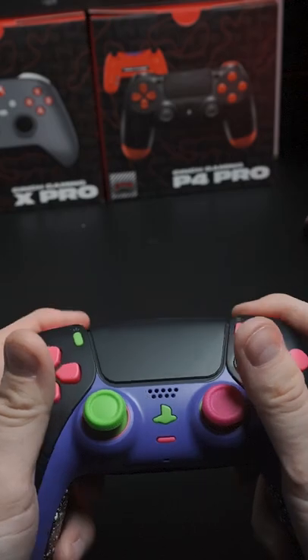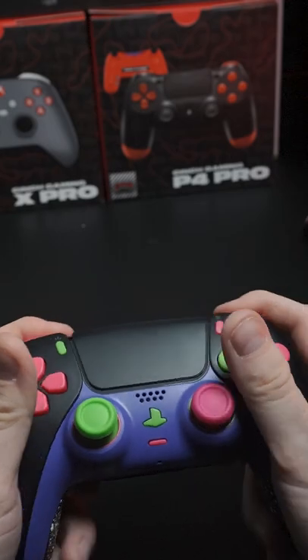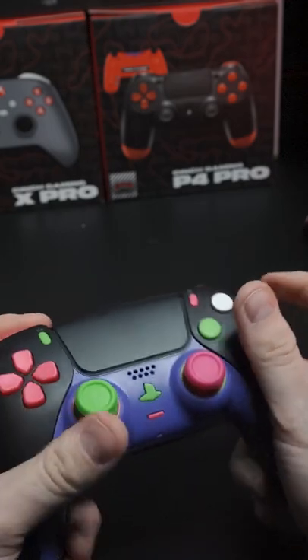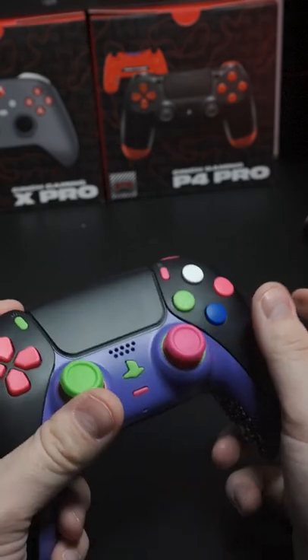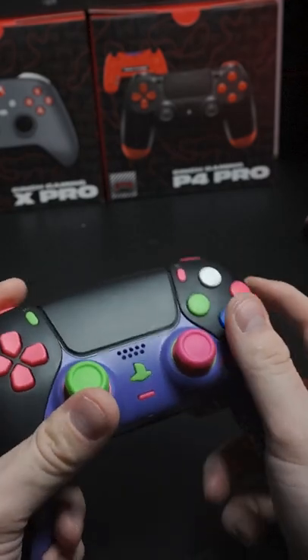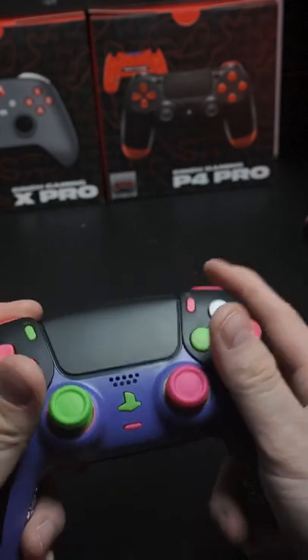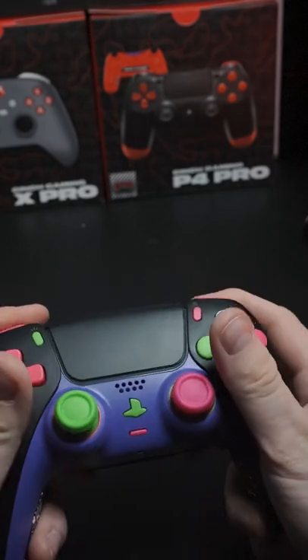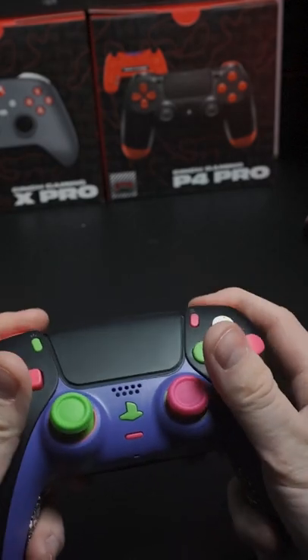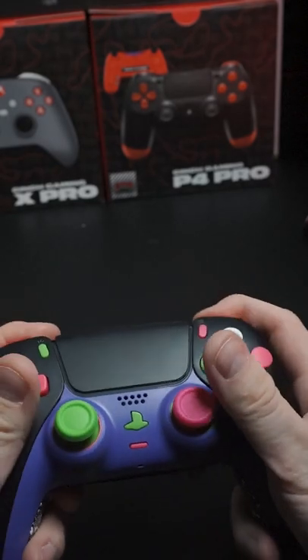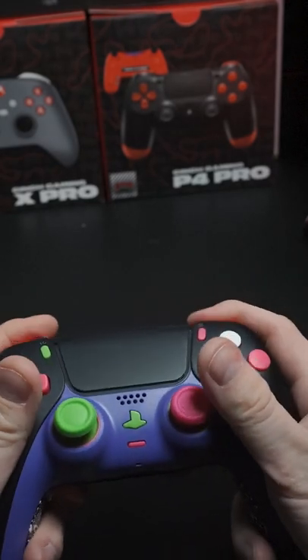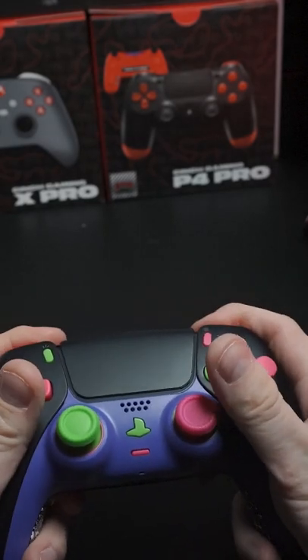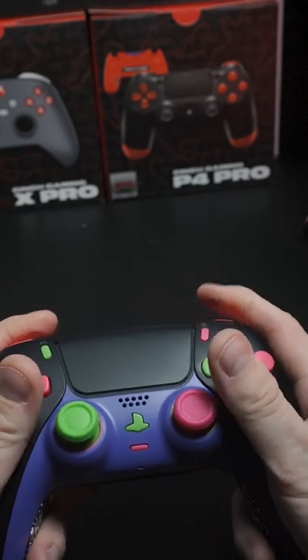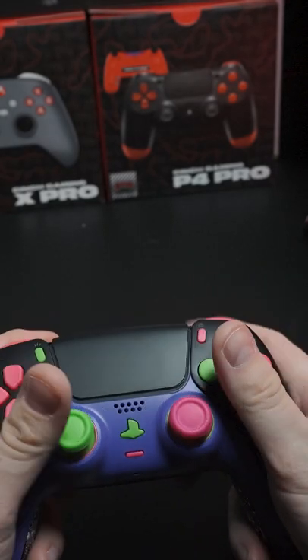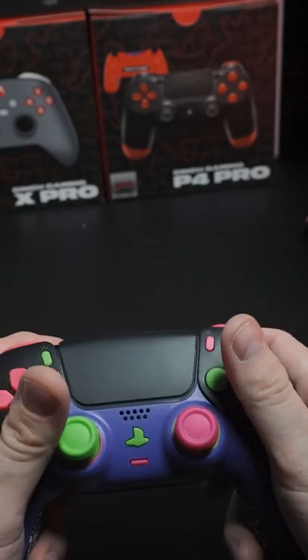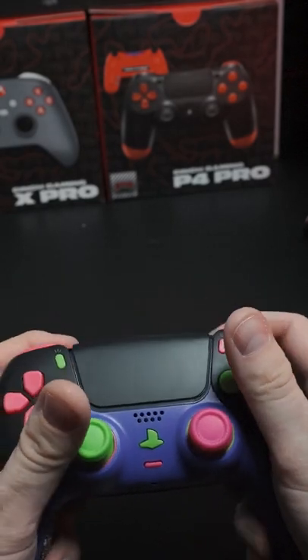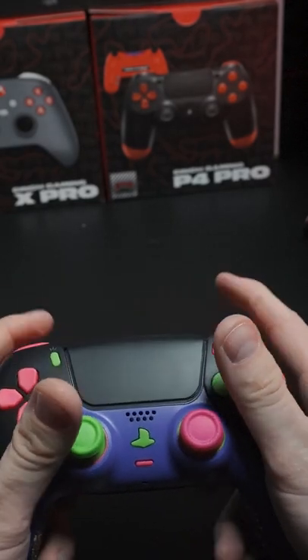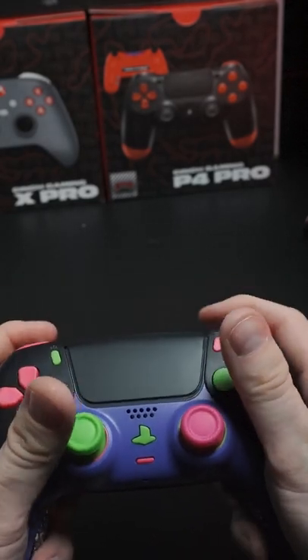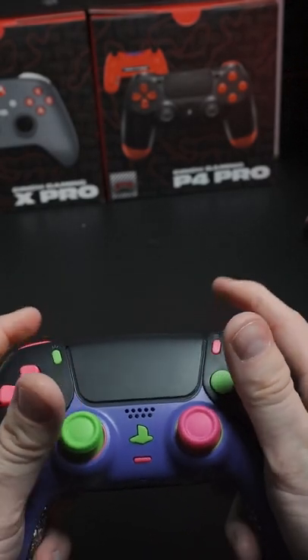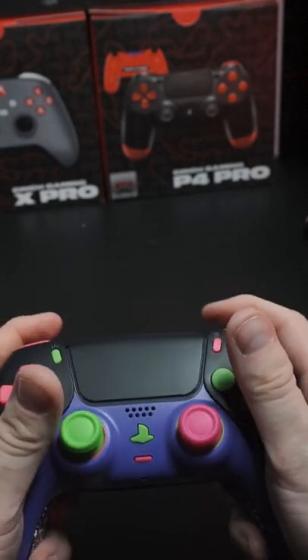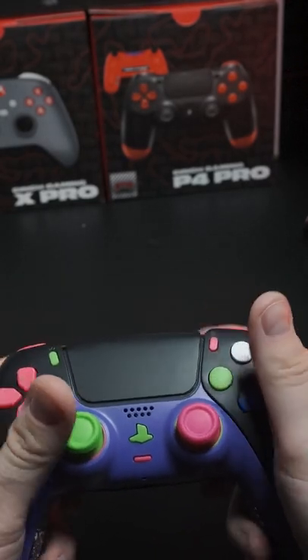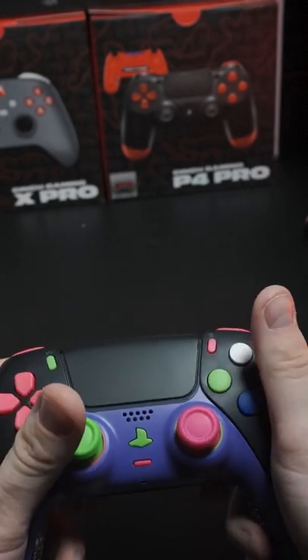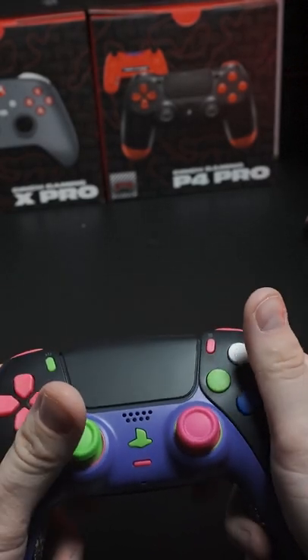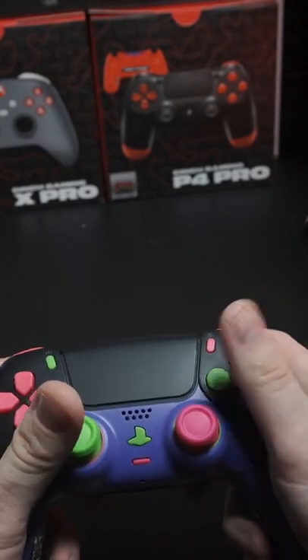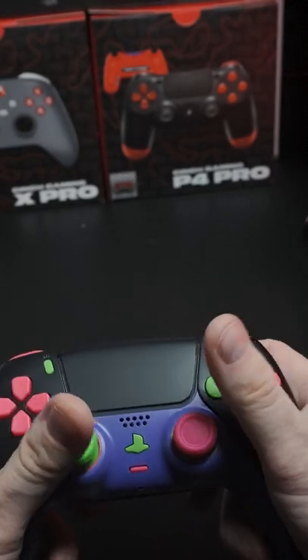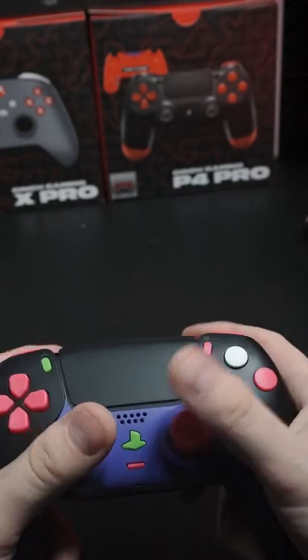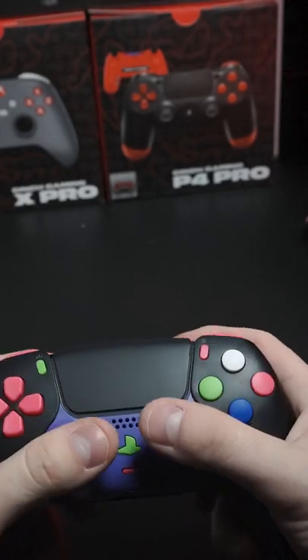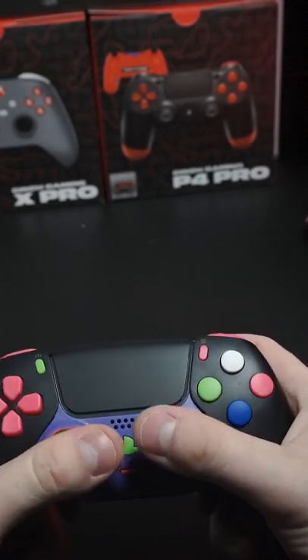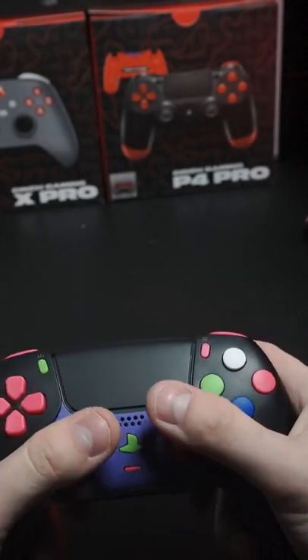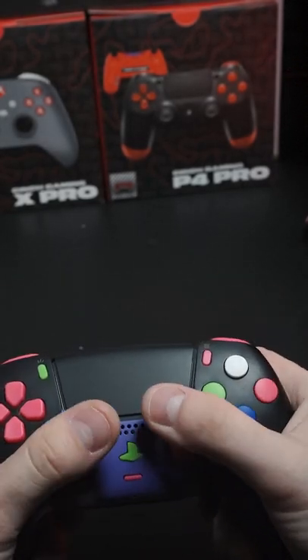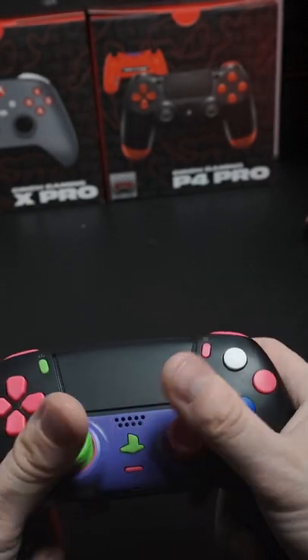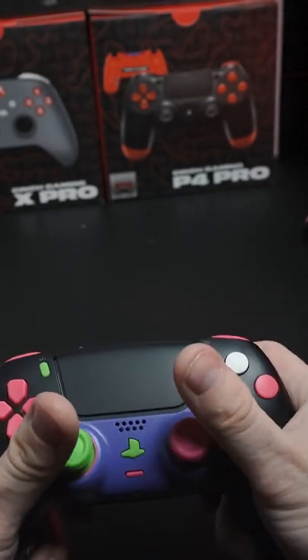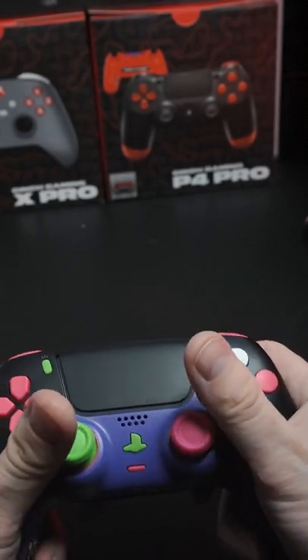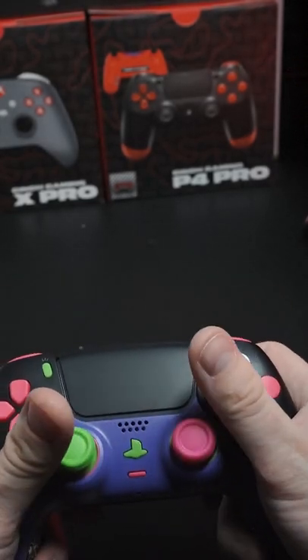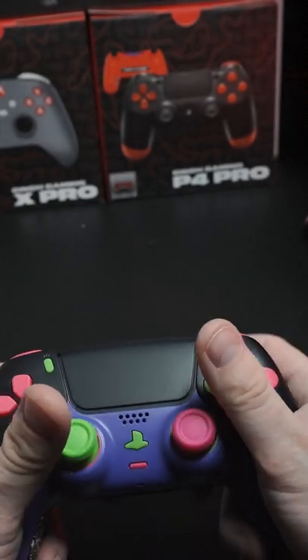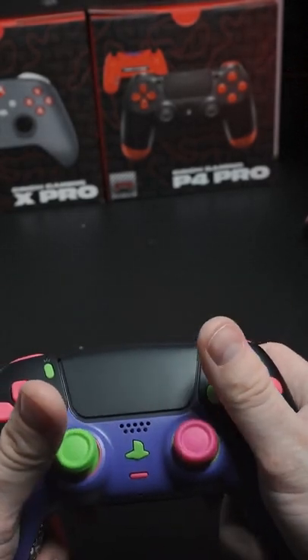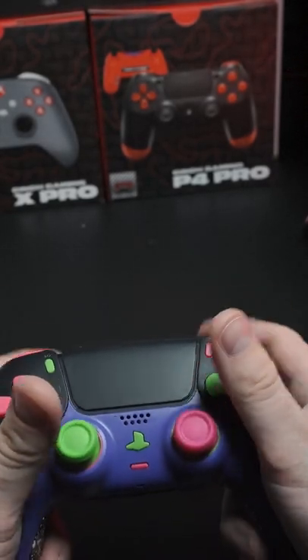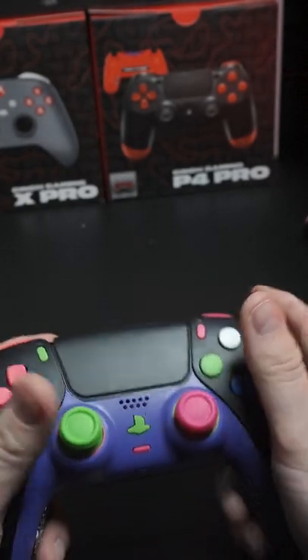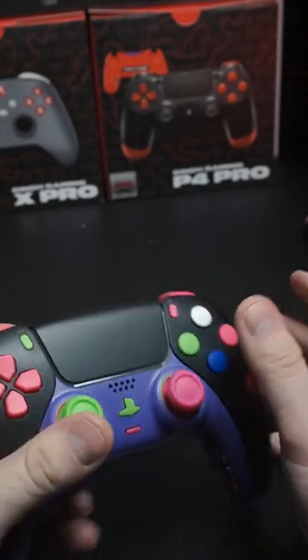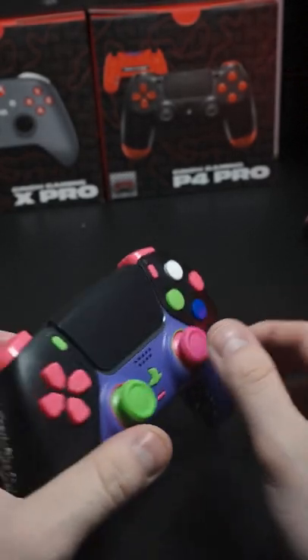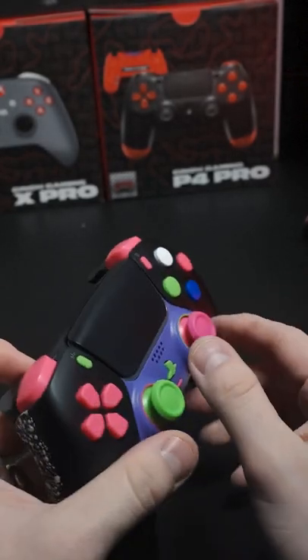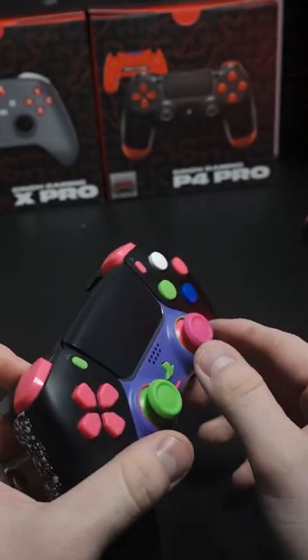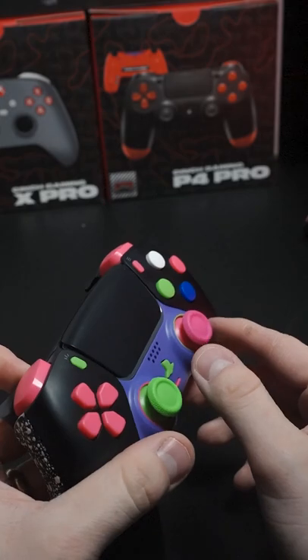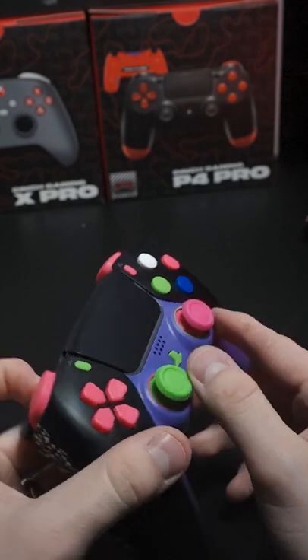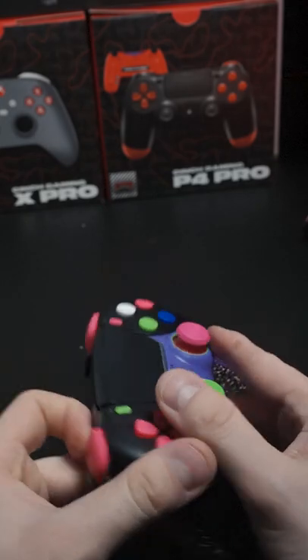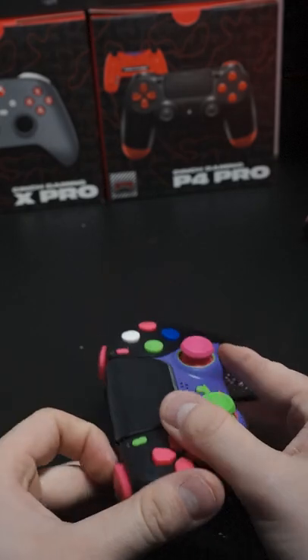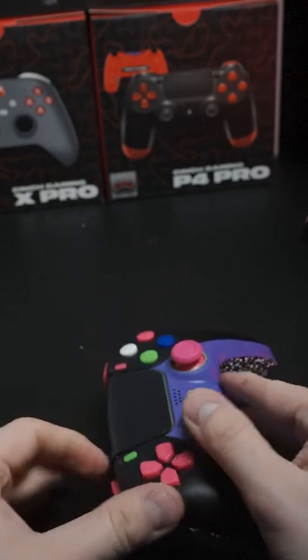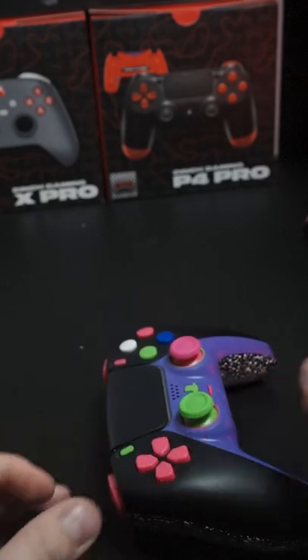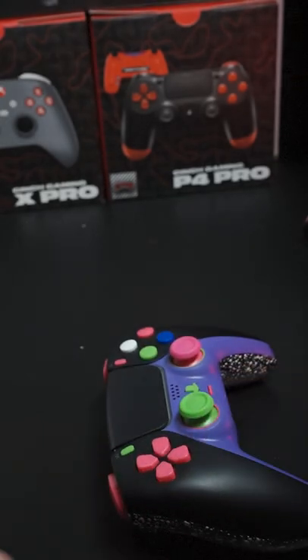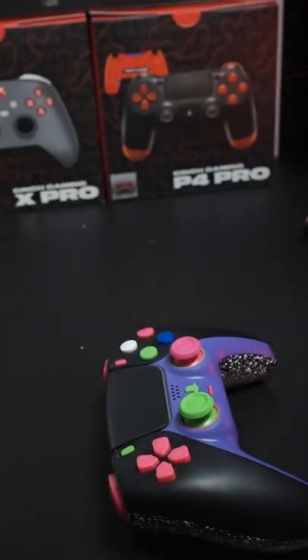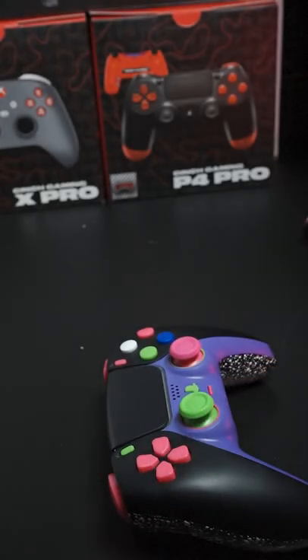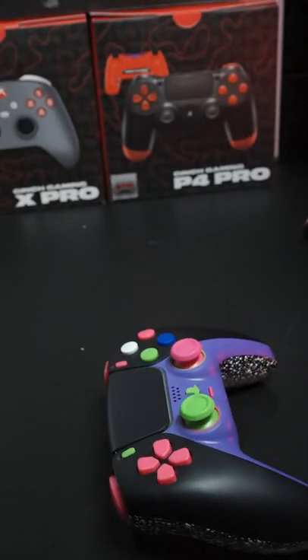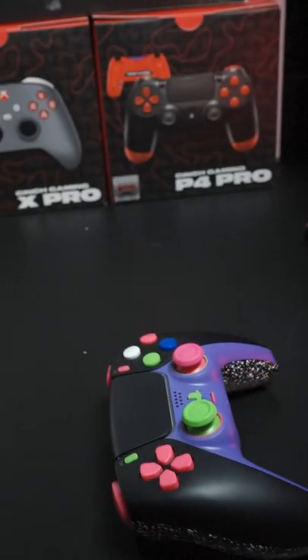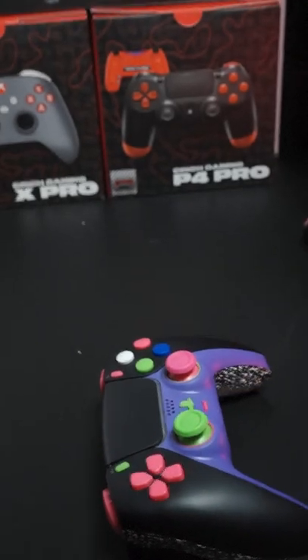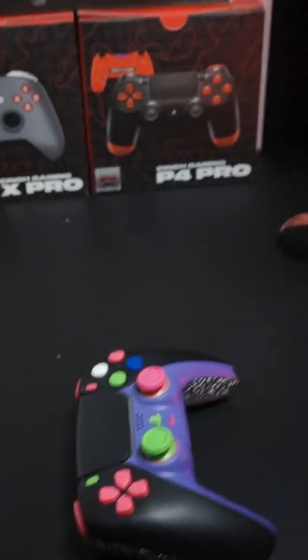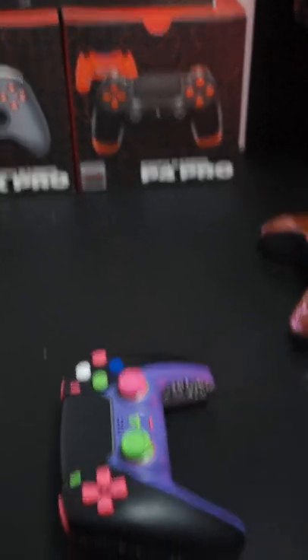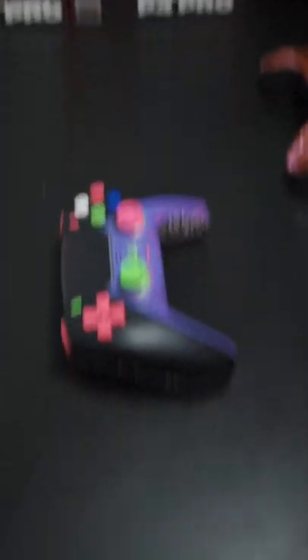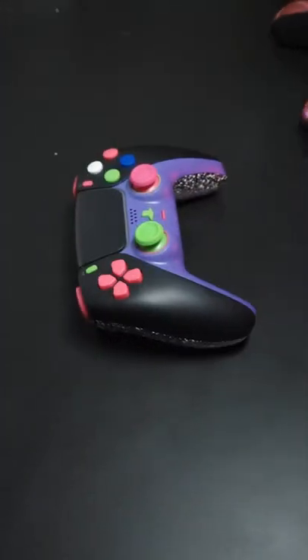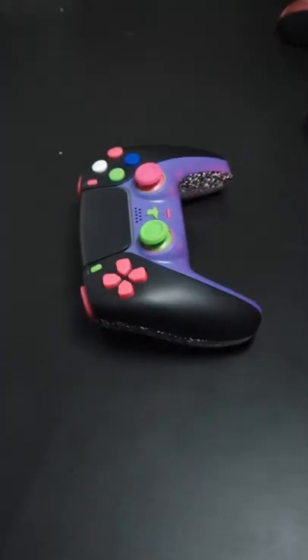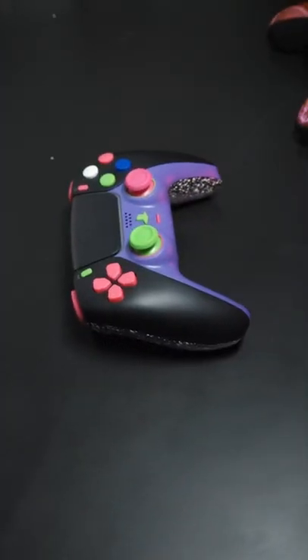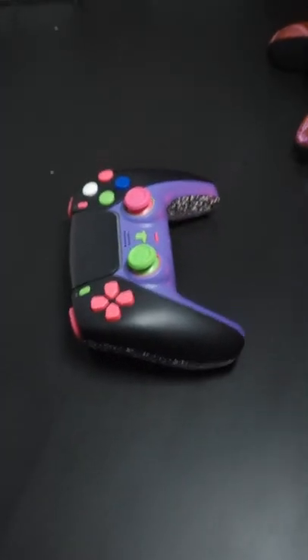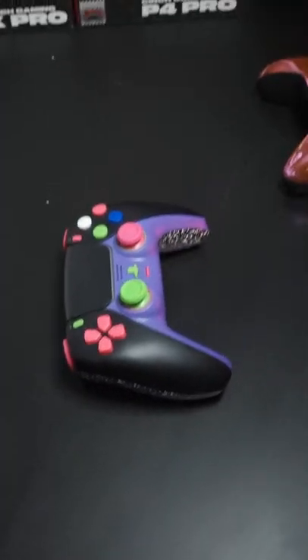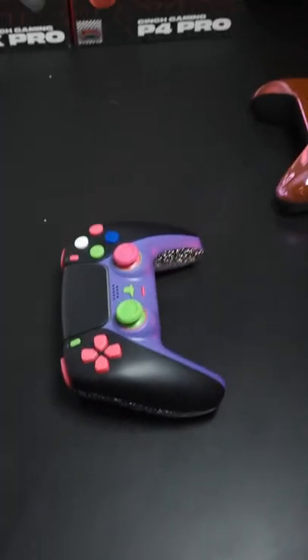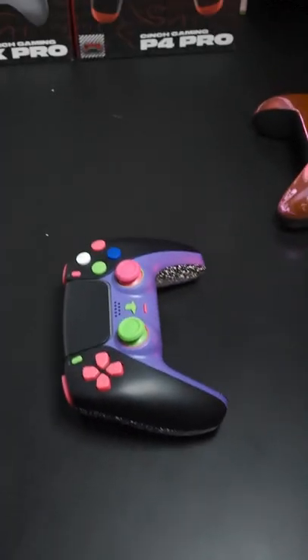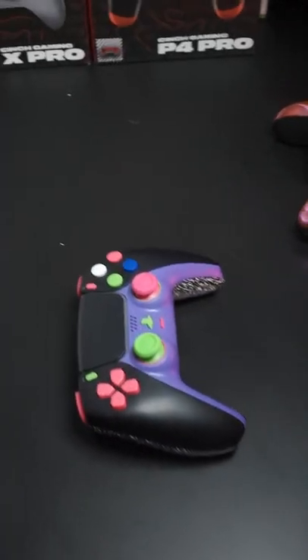Looks like a Harley Quinn kind of style controller. Just wanted to show you guys before we ship it out. Check it out at cinchgaming.com — you'll have this in about two days.